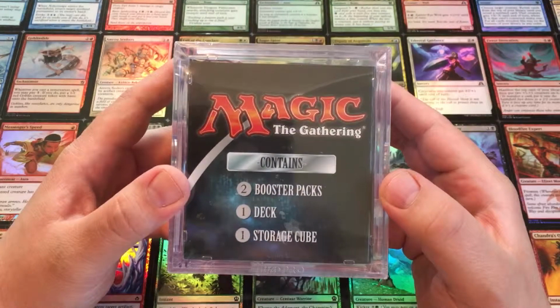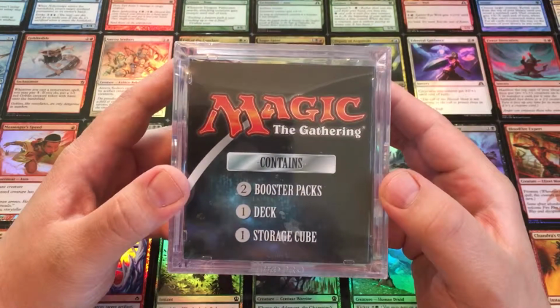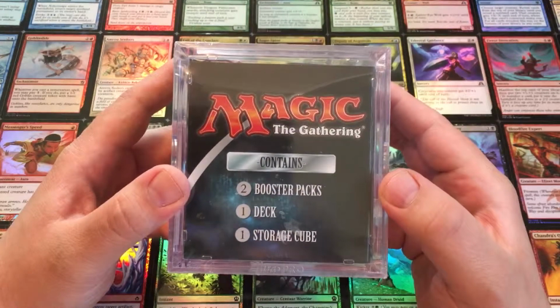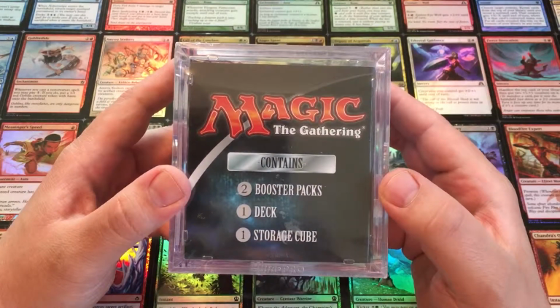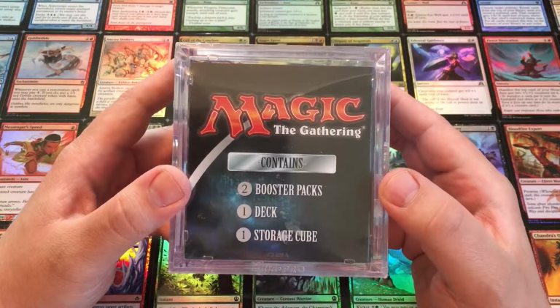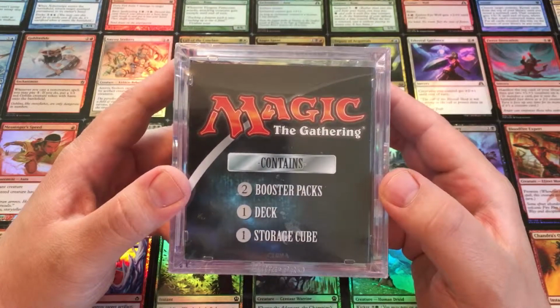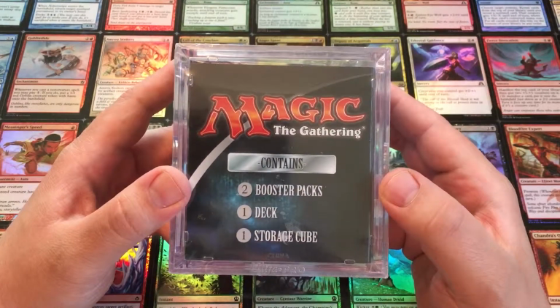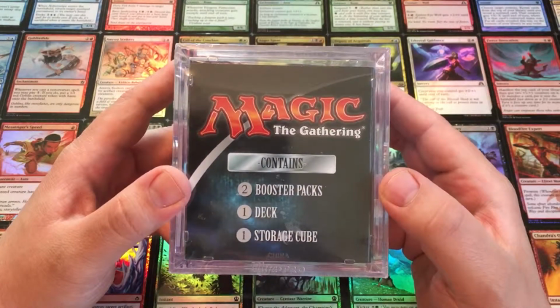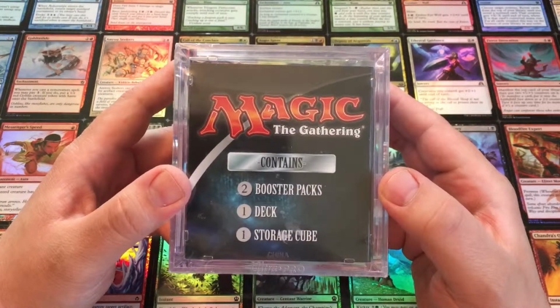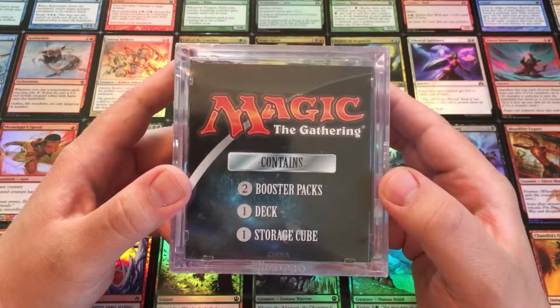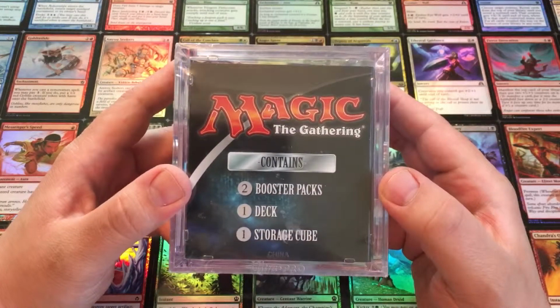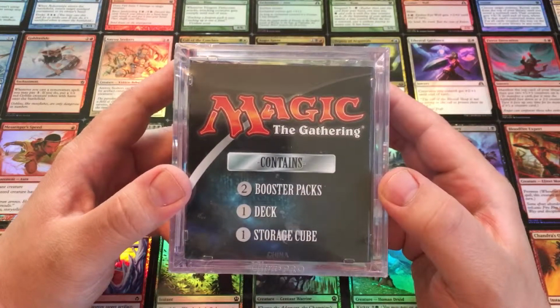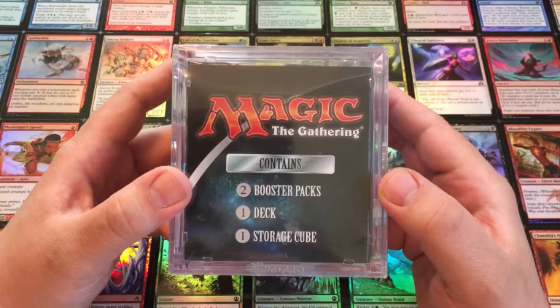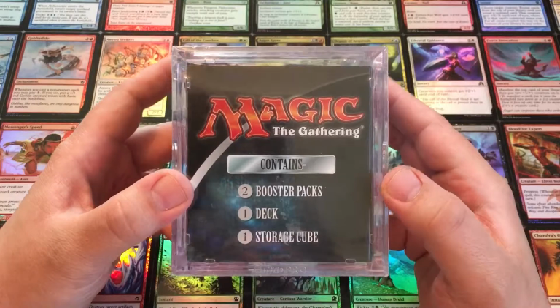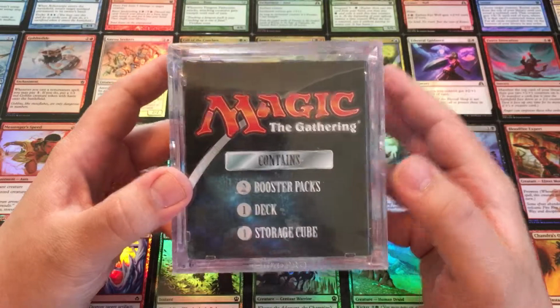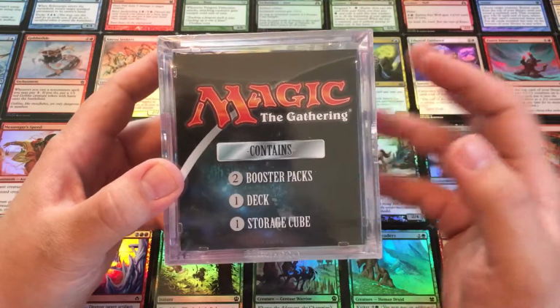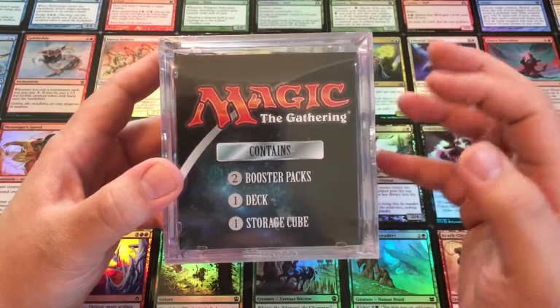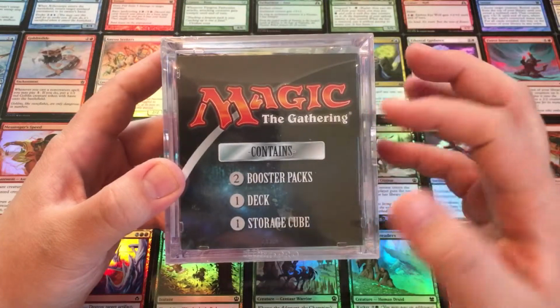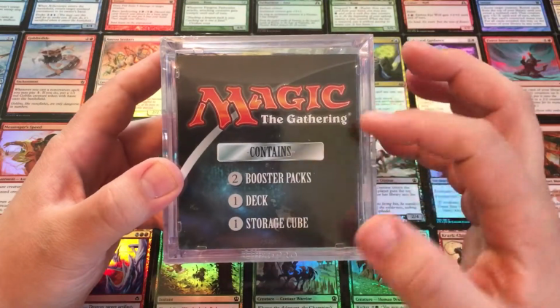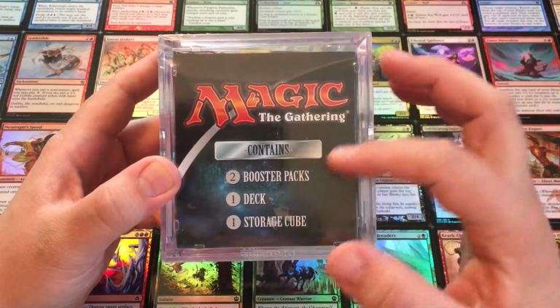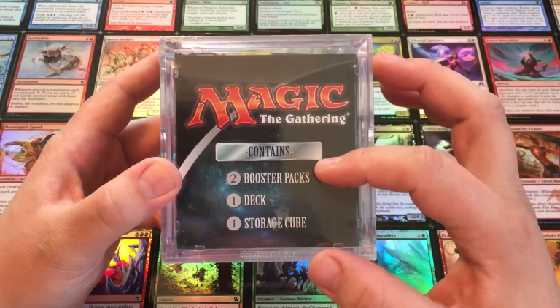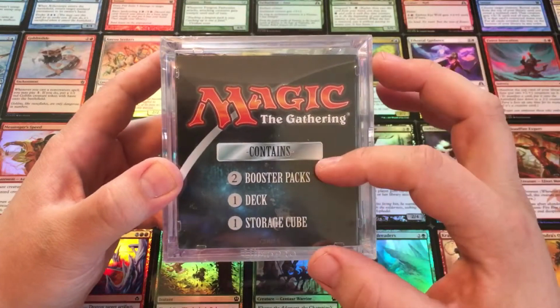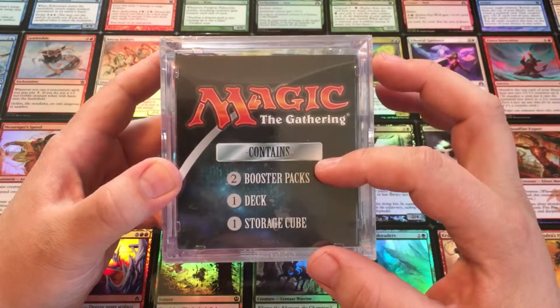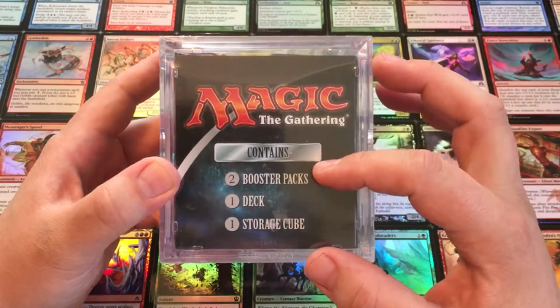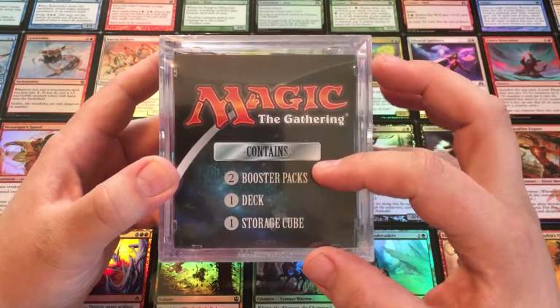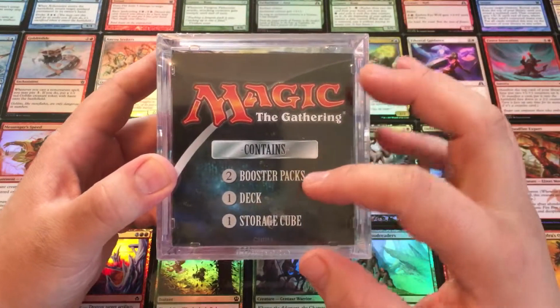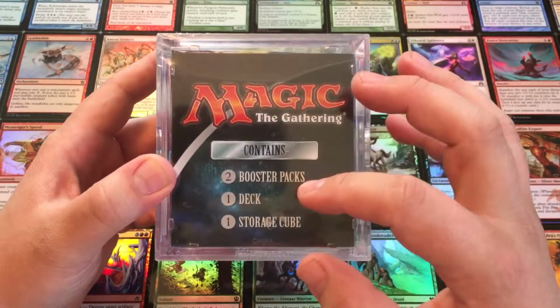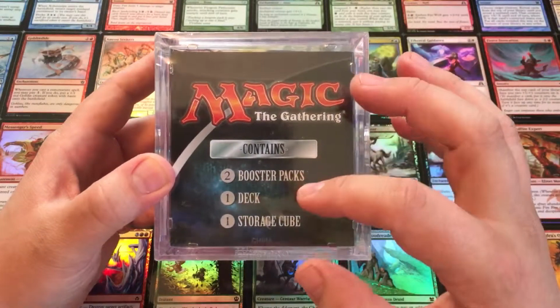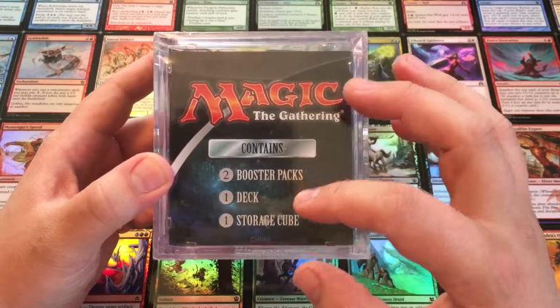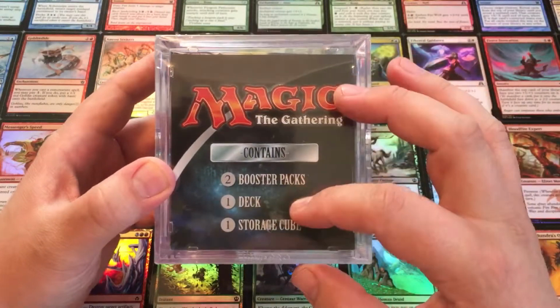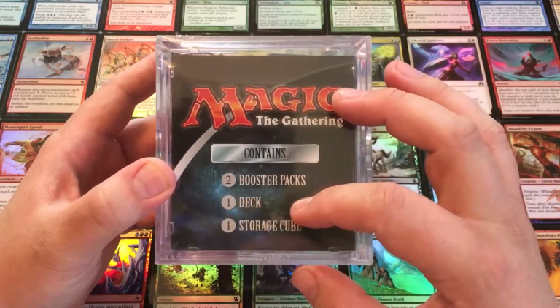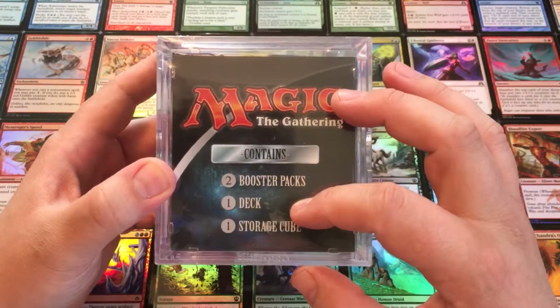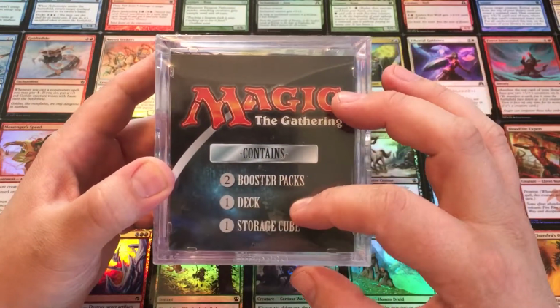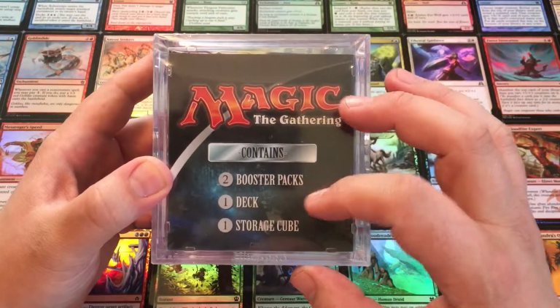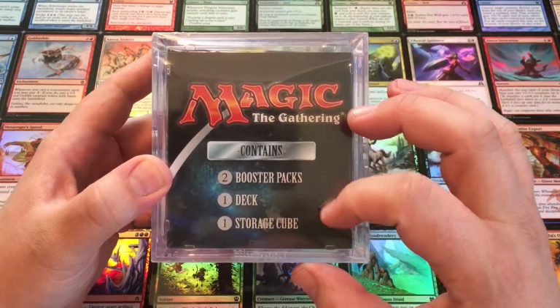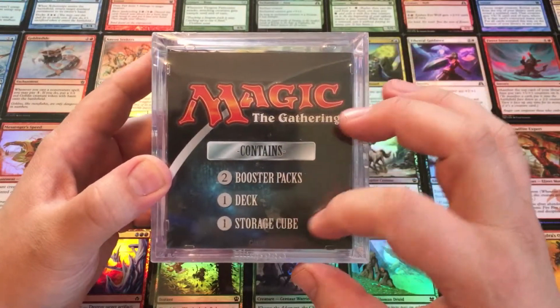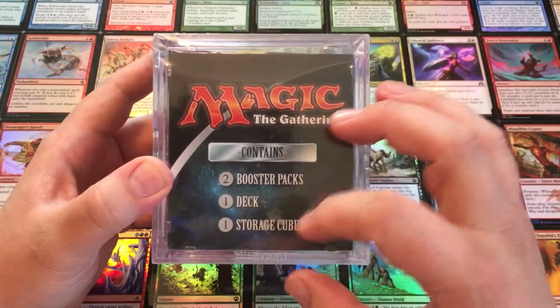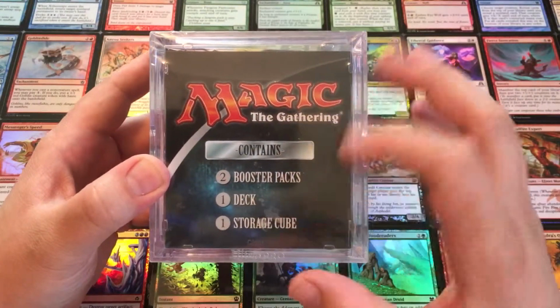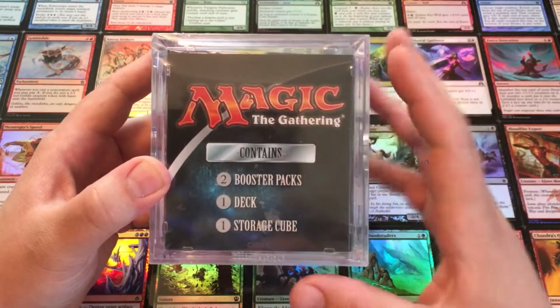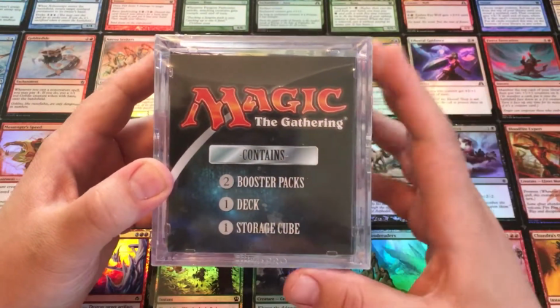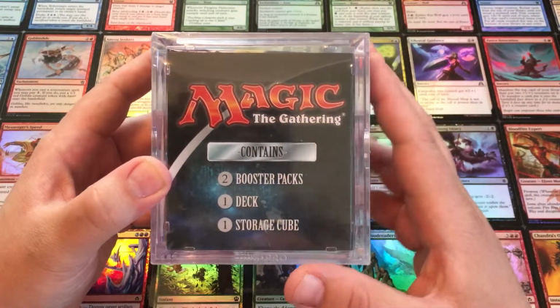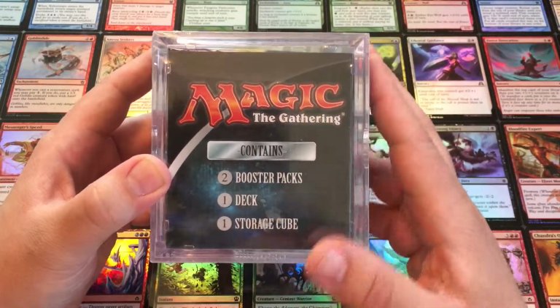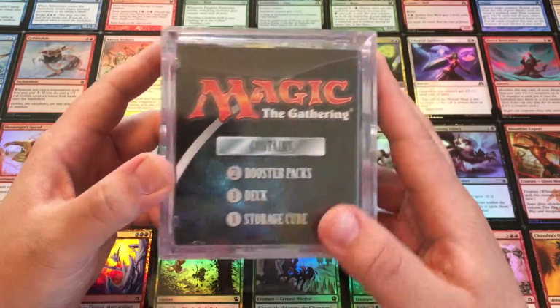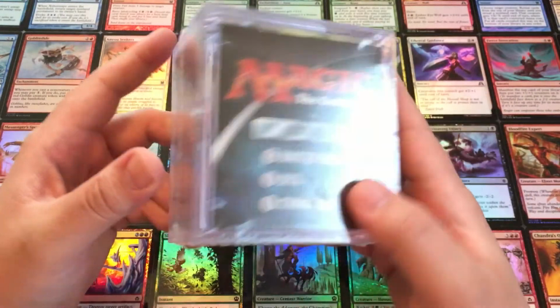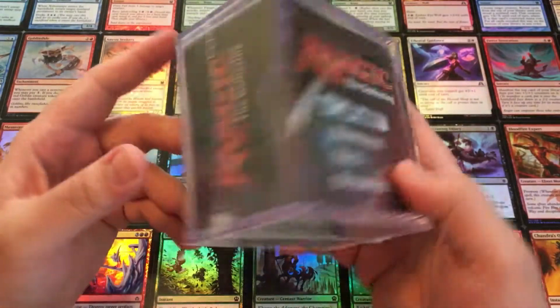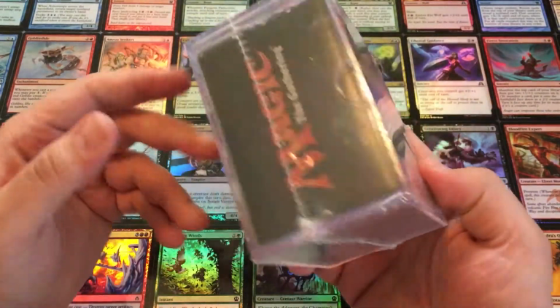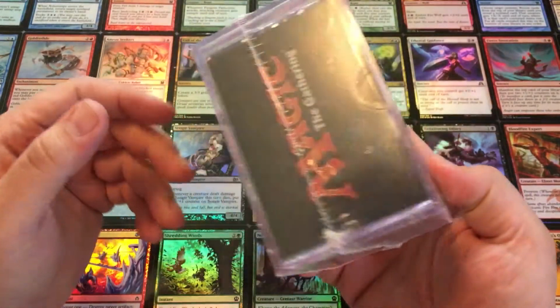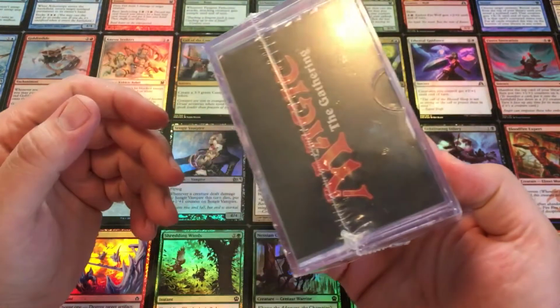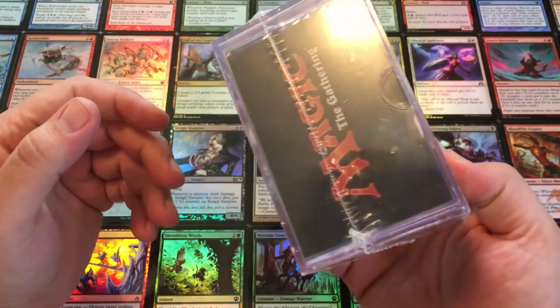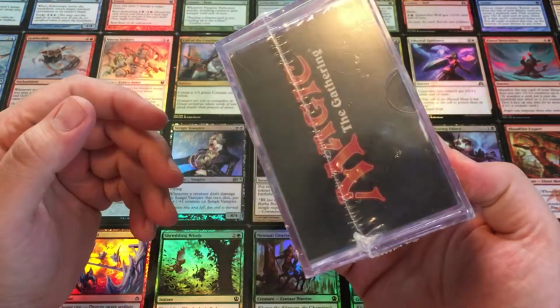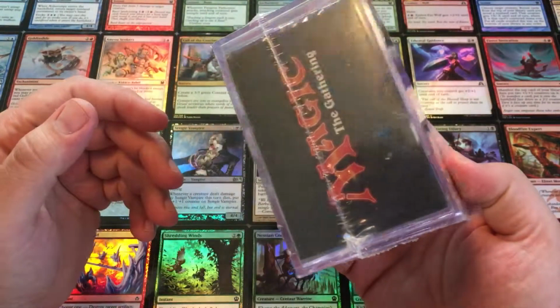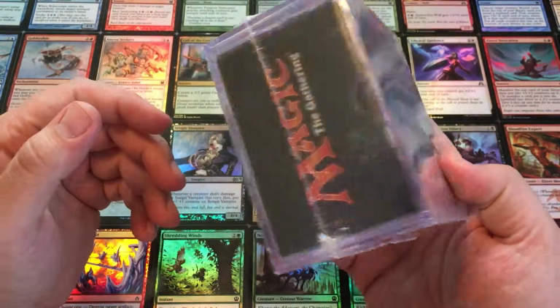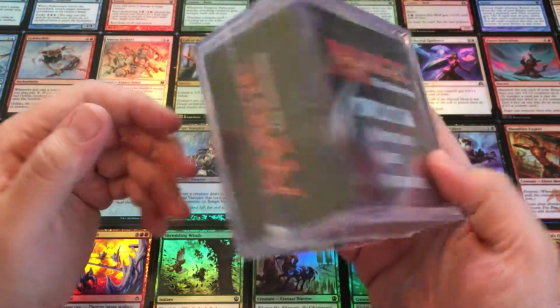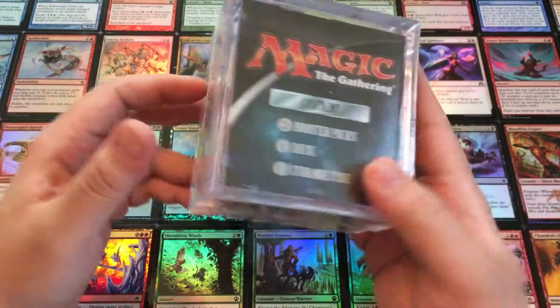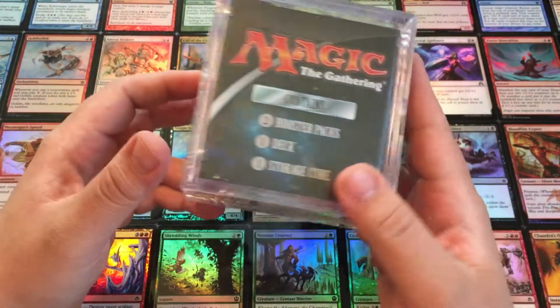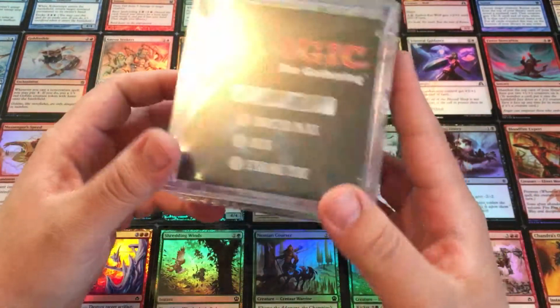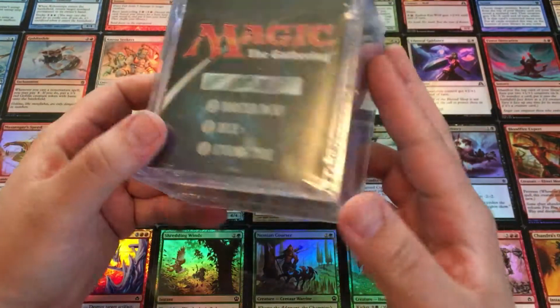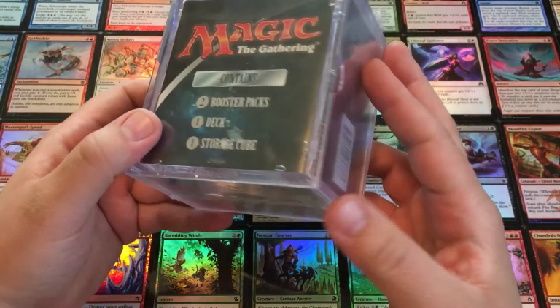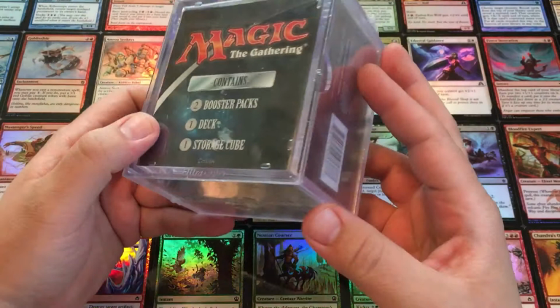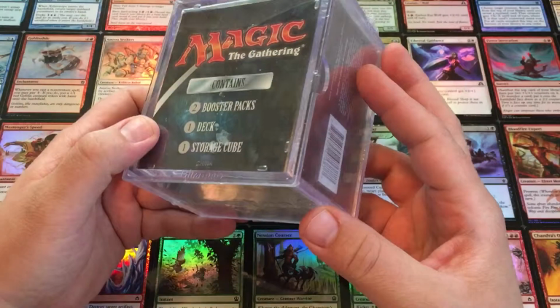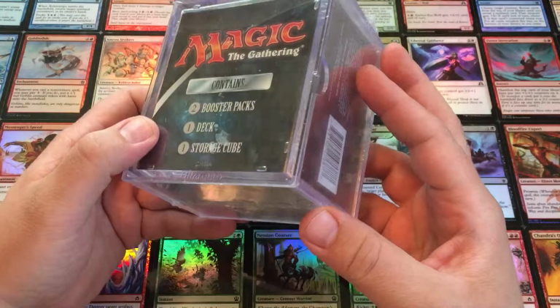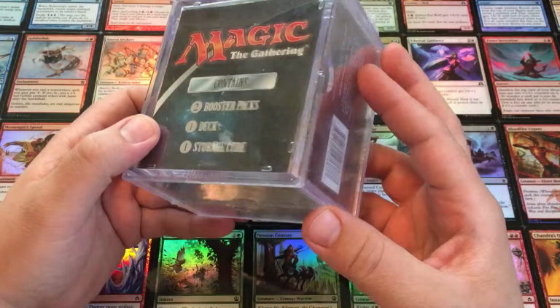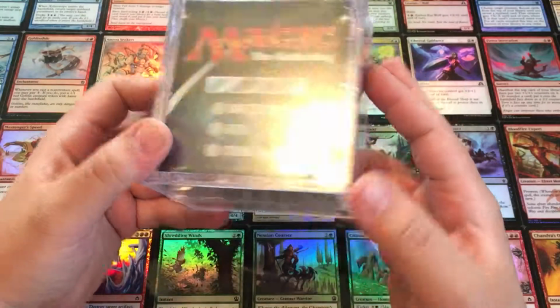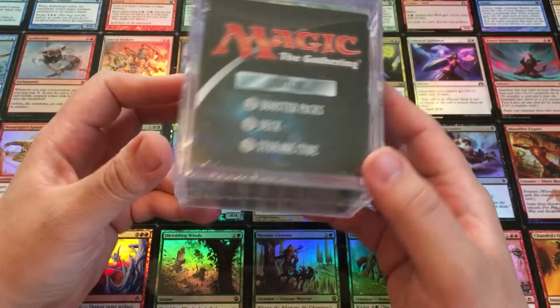So these cubes — what they are — is they contain two booster packs, a deck, and then the storage cube, this wonderful piece of plastic.